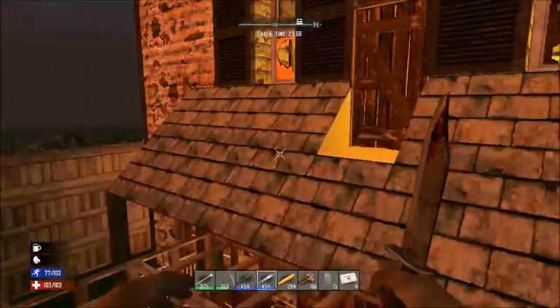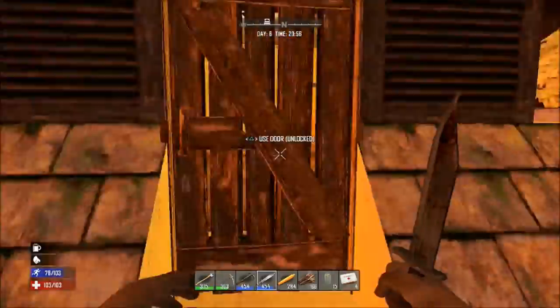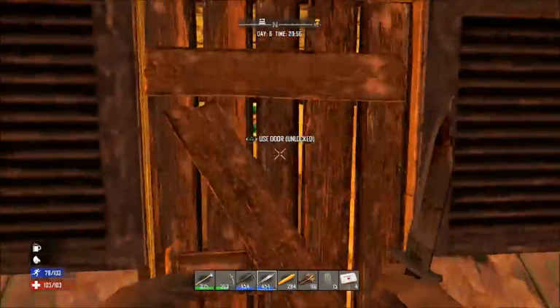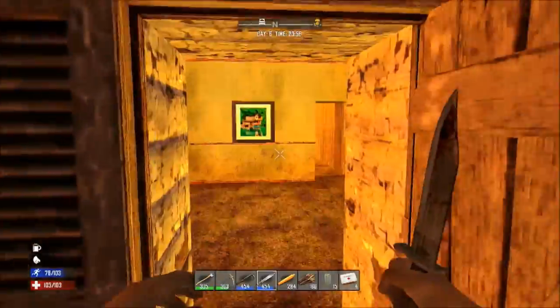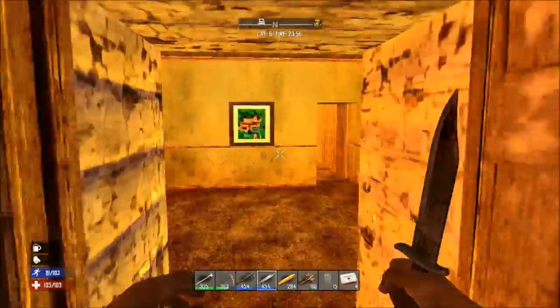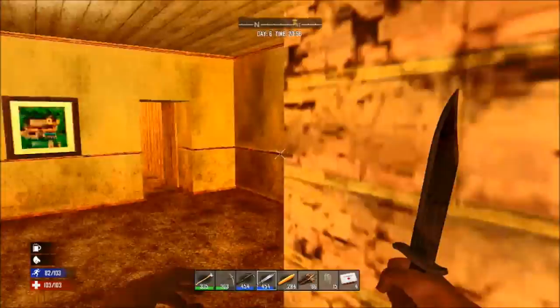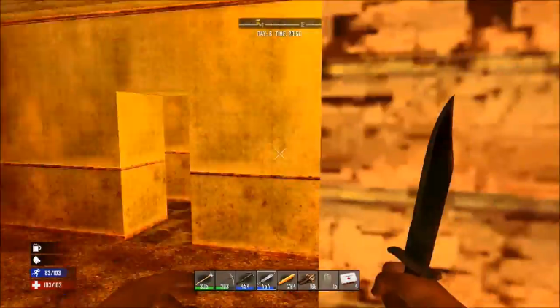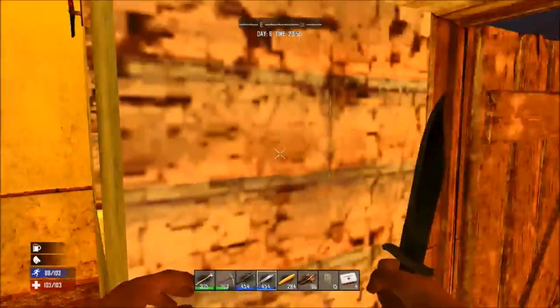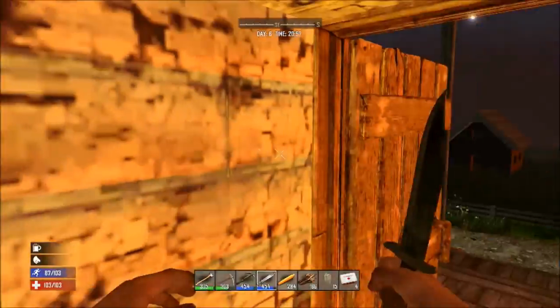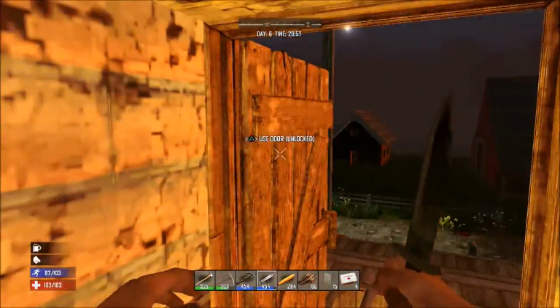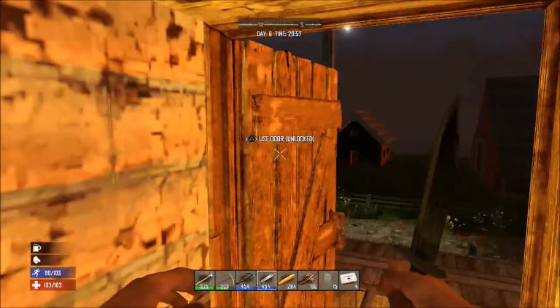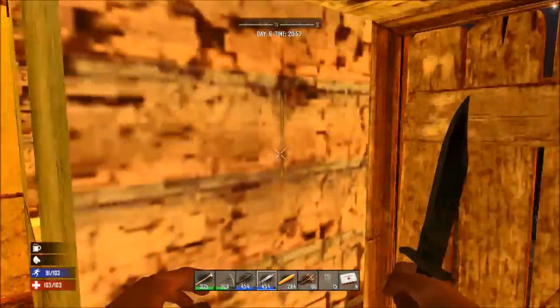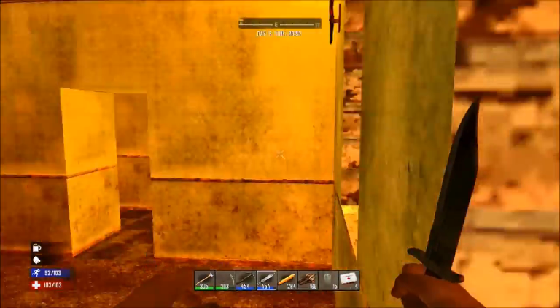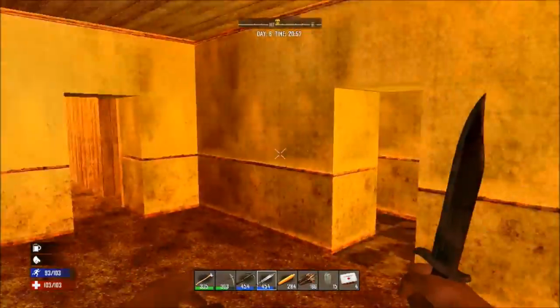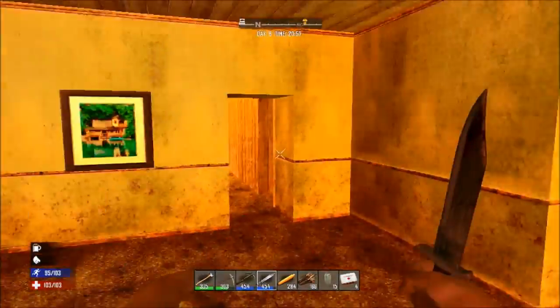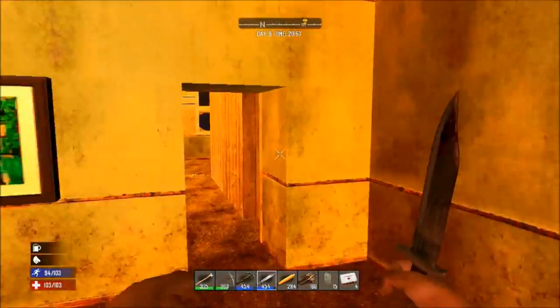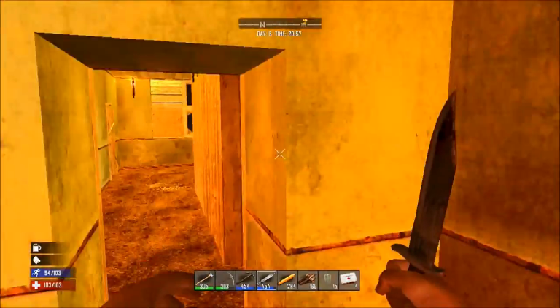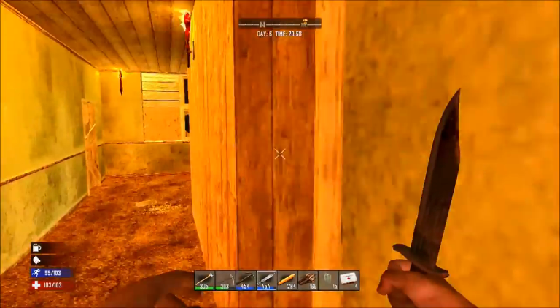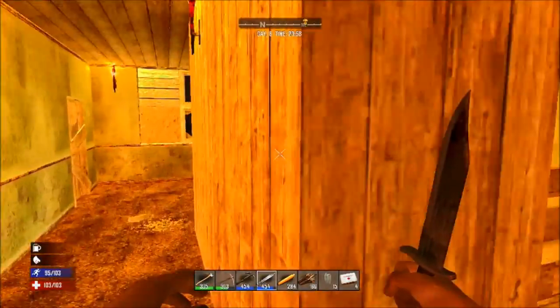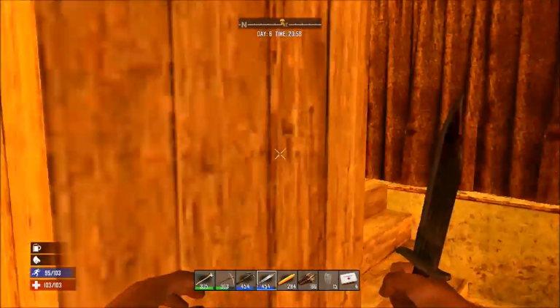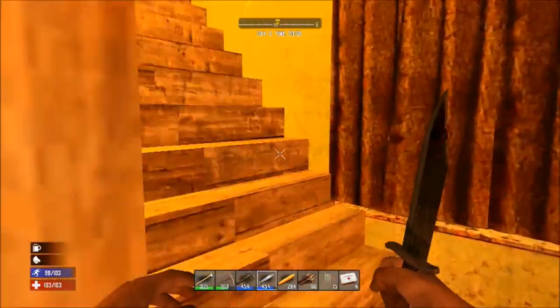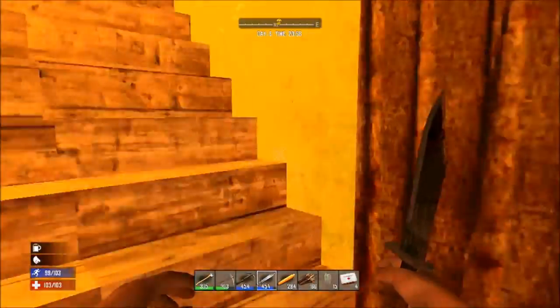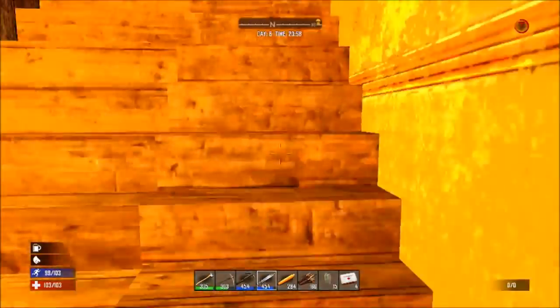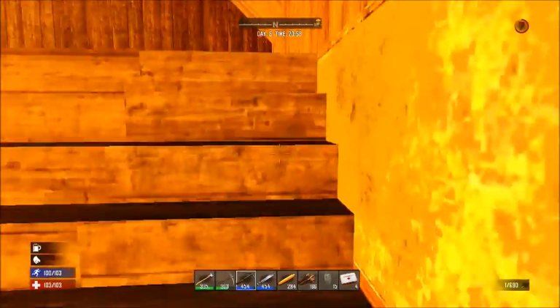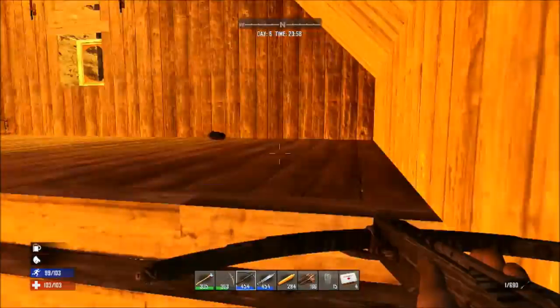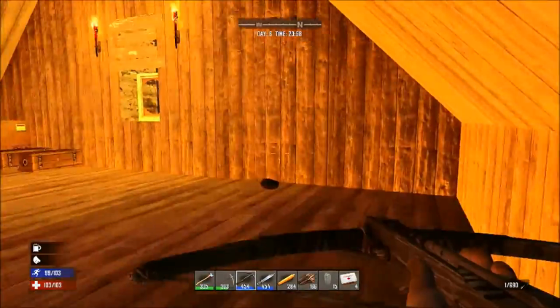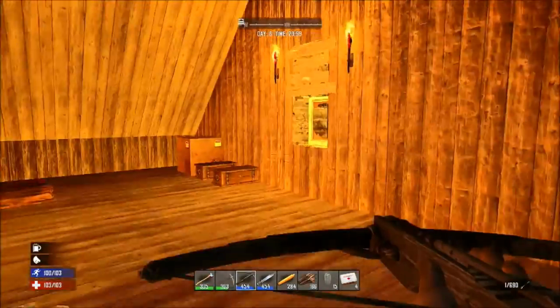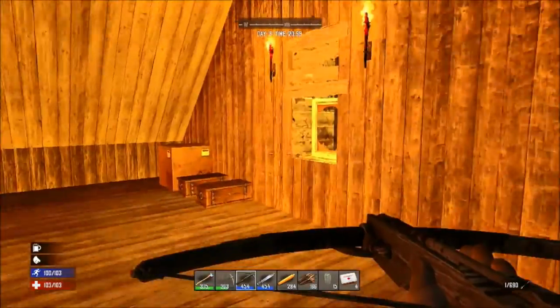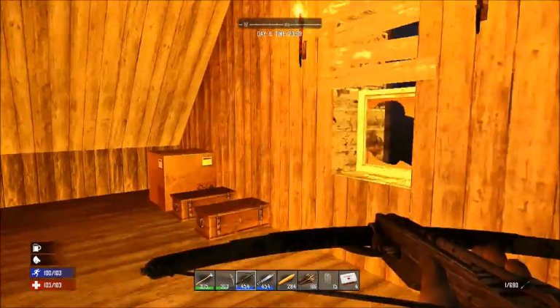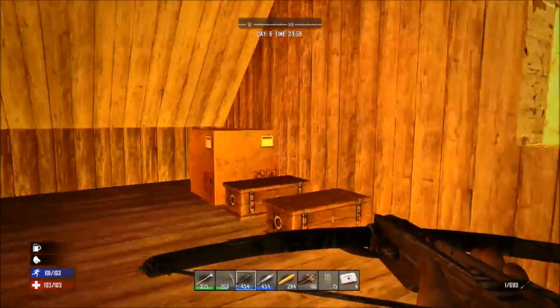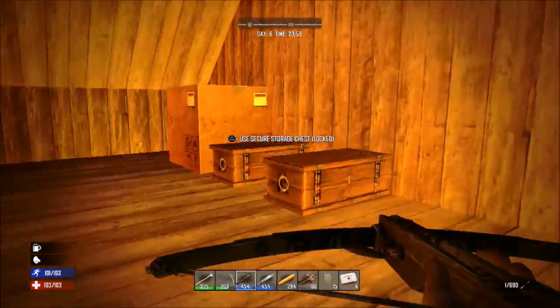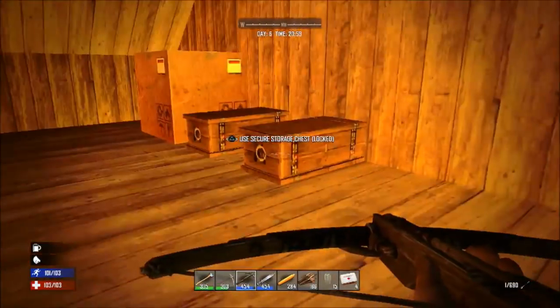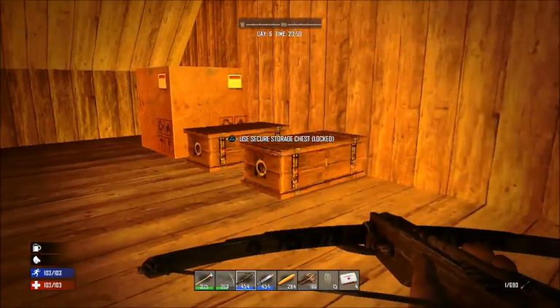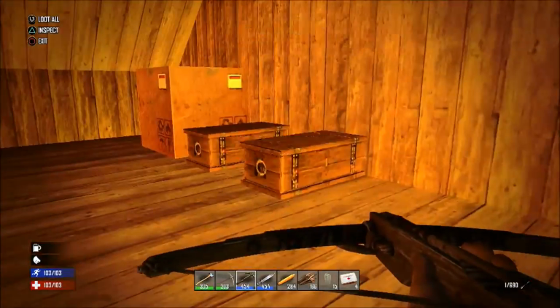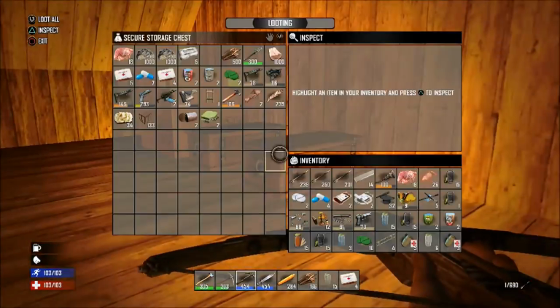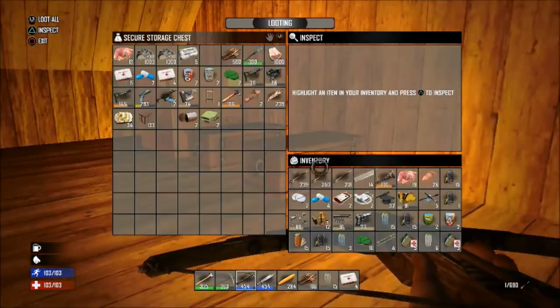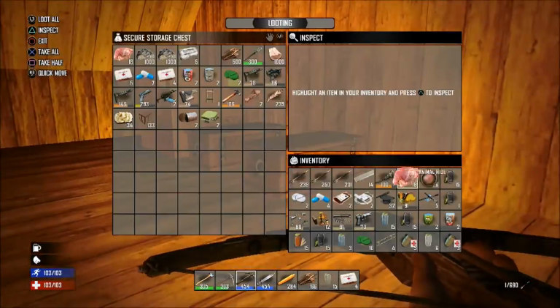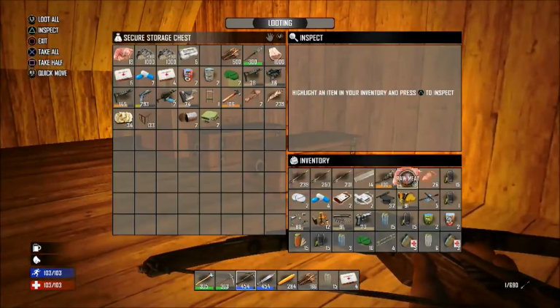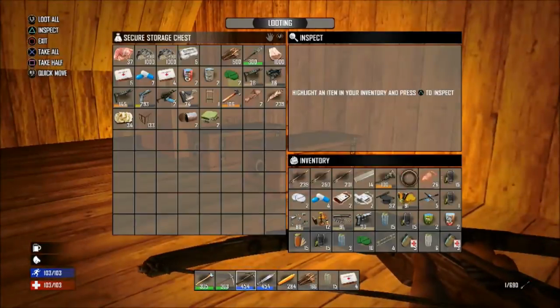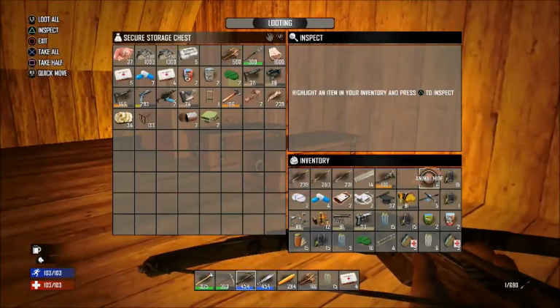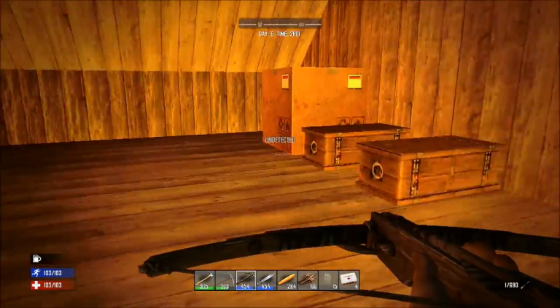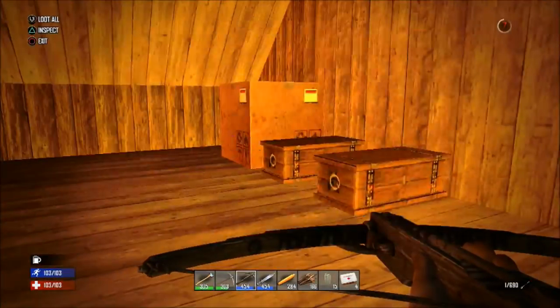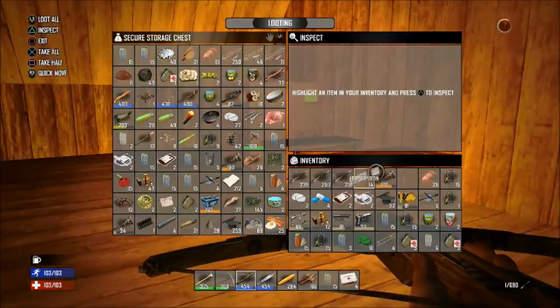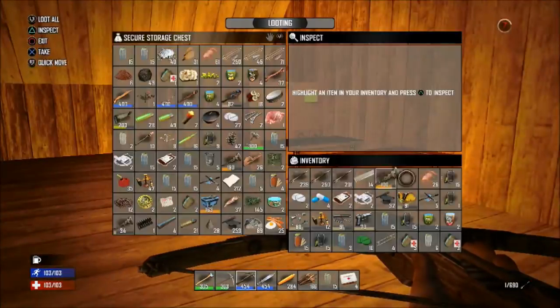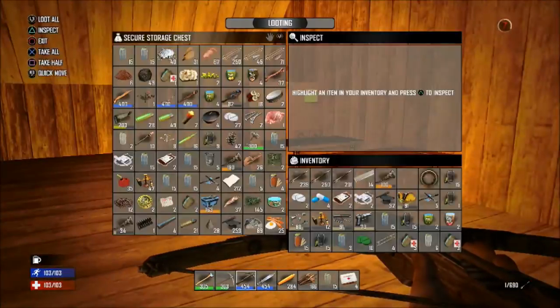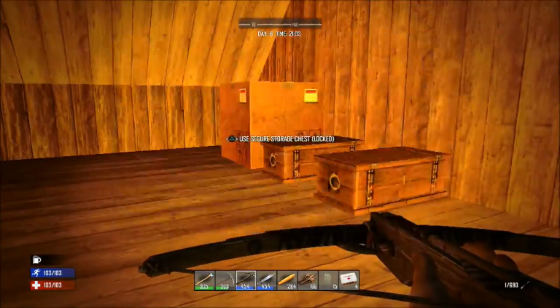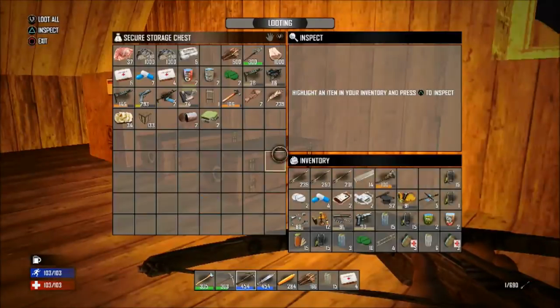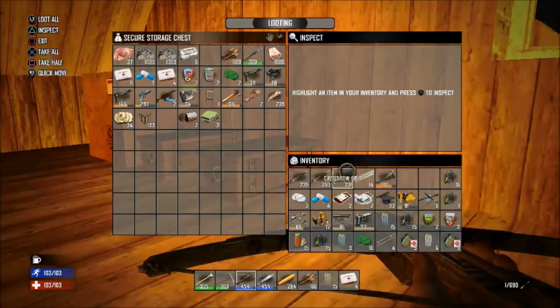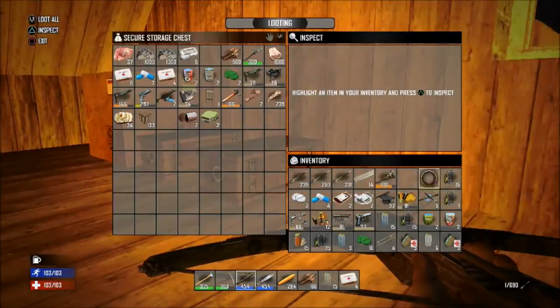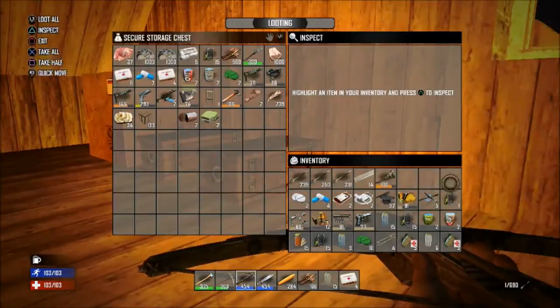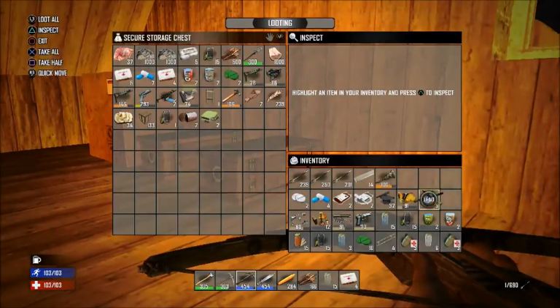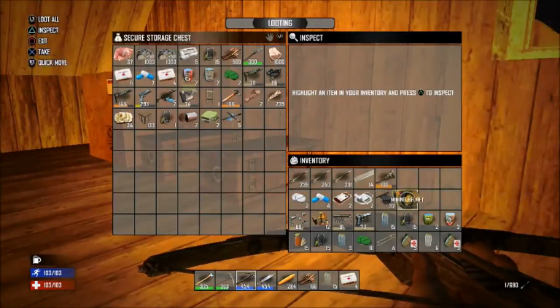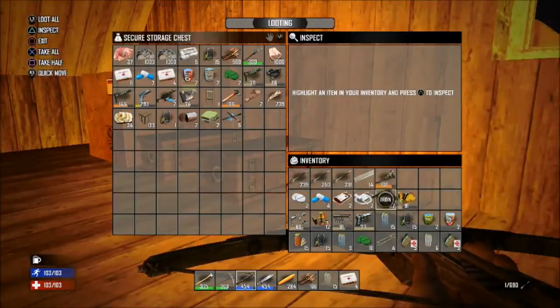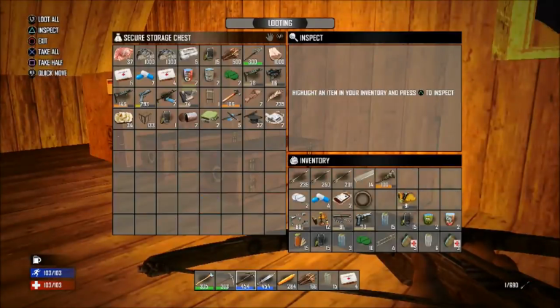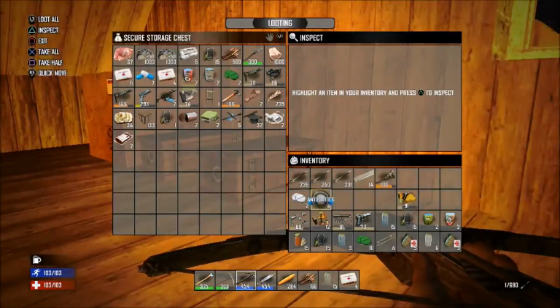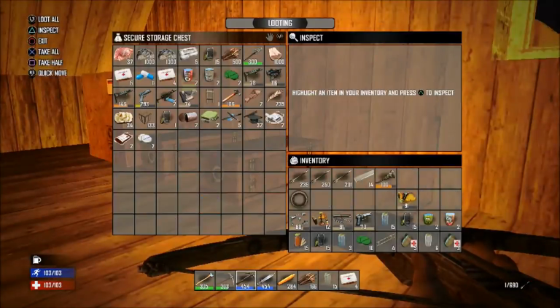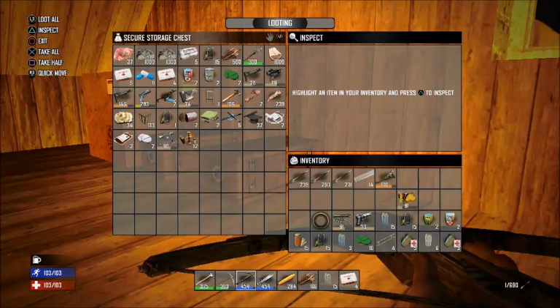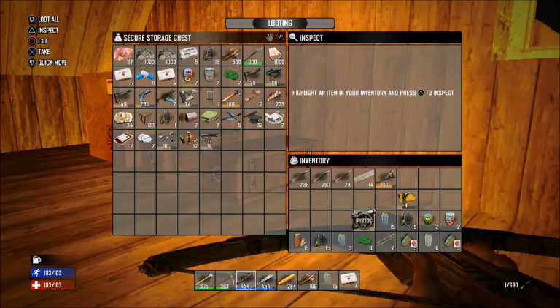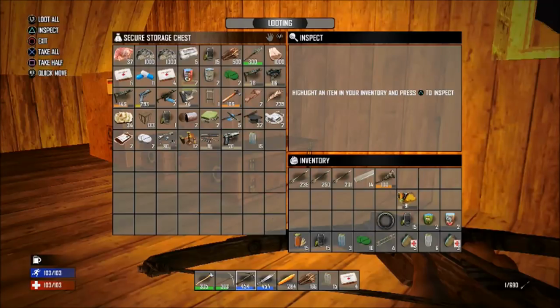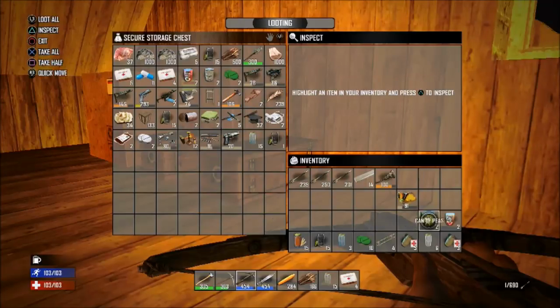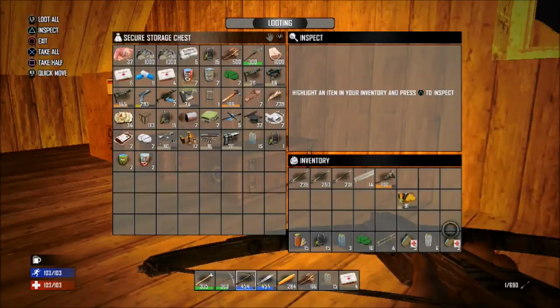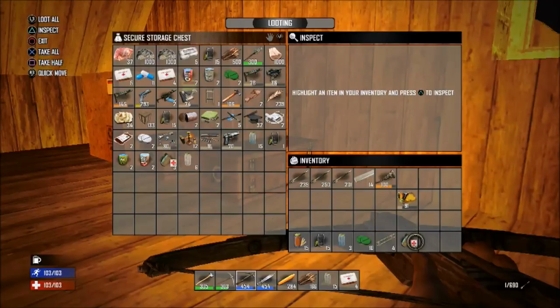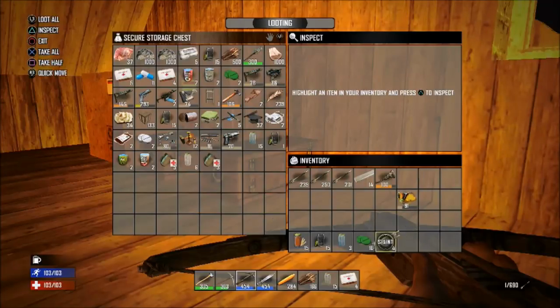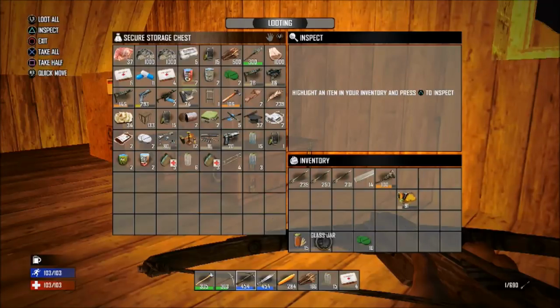Now begin making your way upstairs to the top floor. Quickly begin emptying your inventory into your chest.